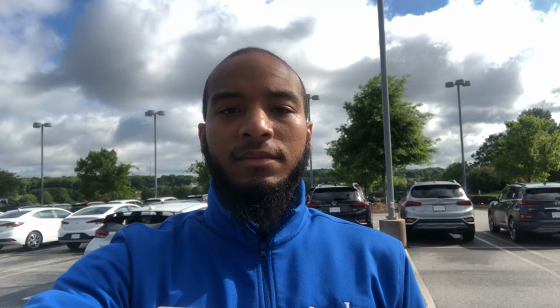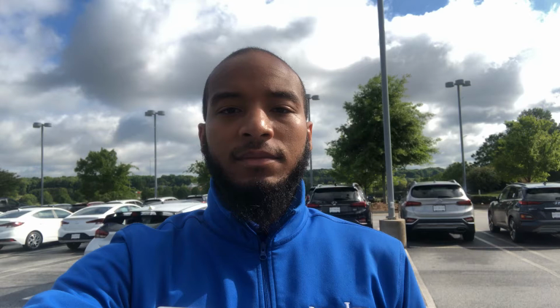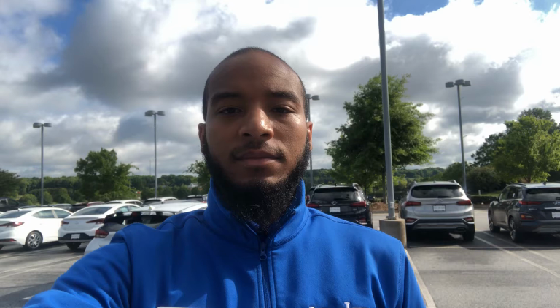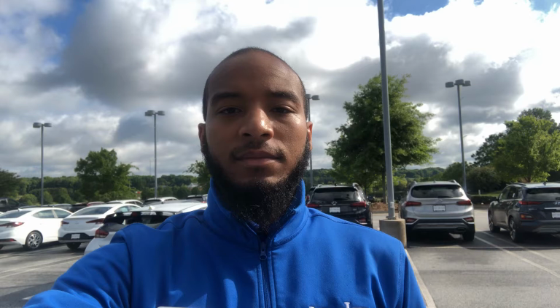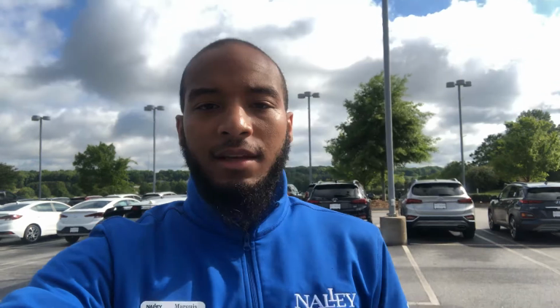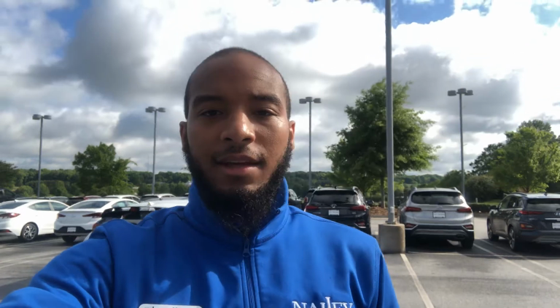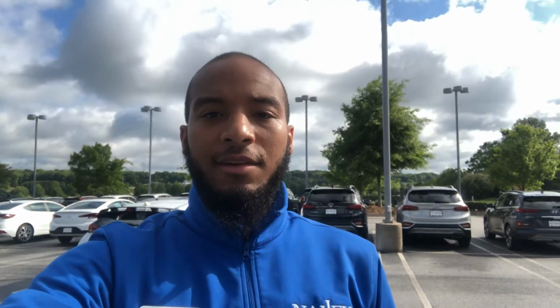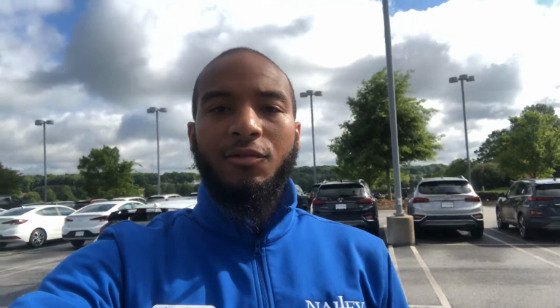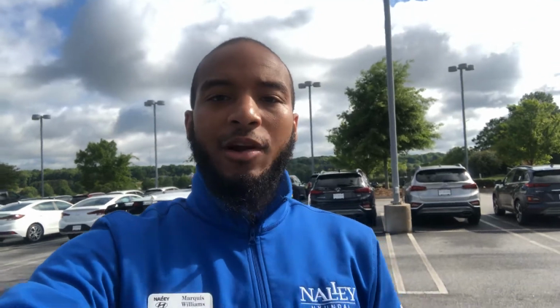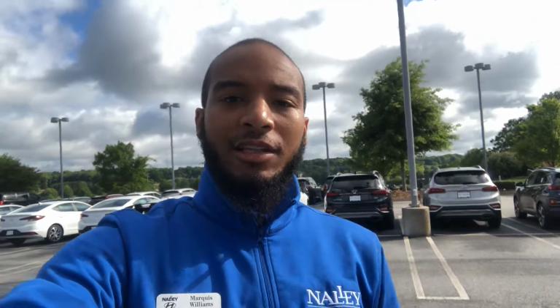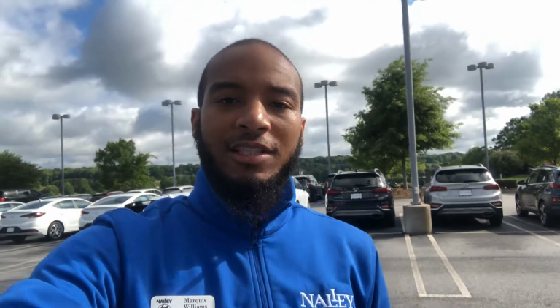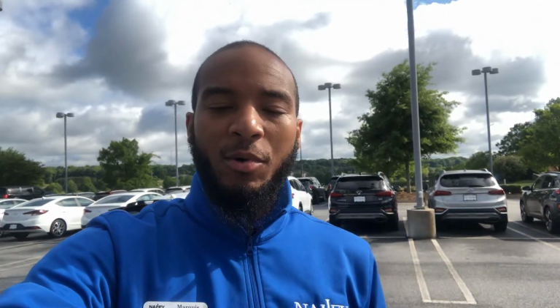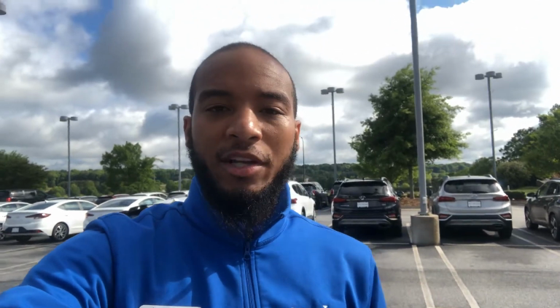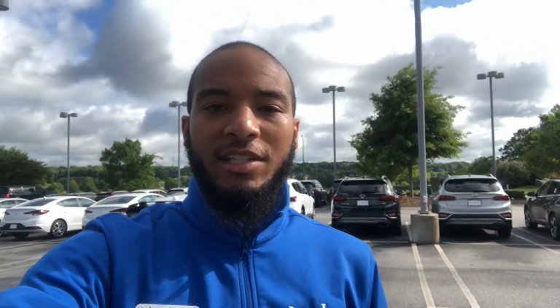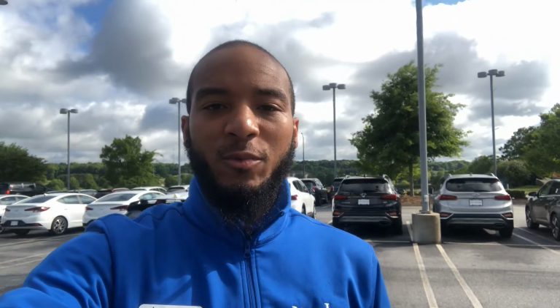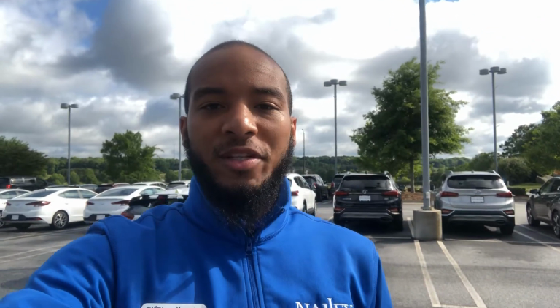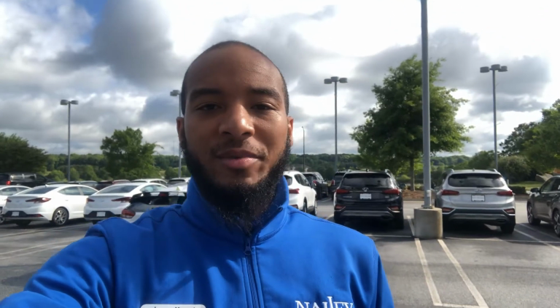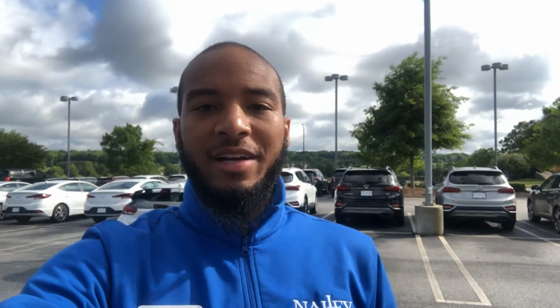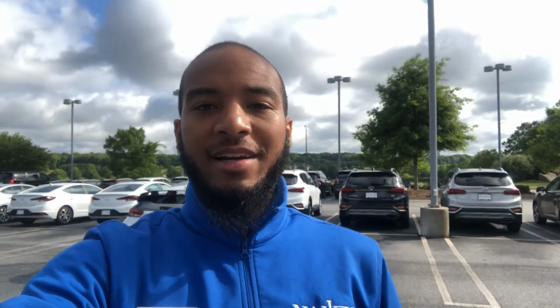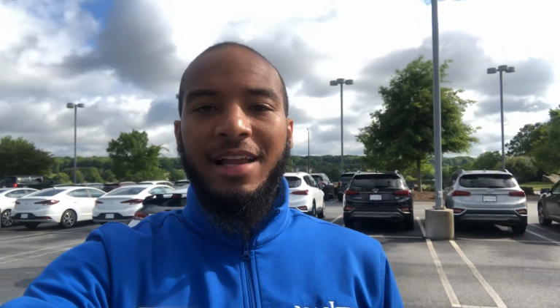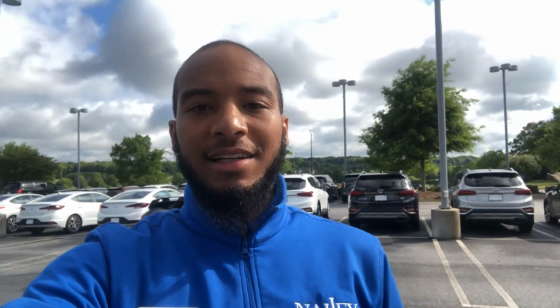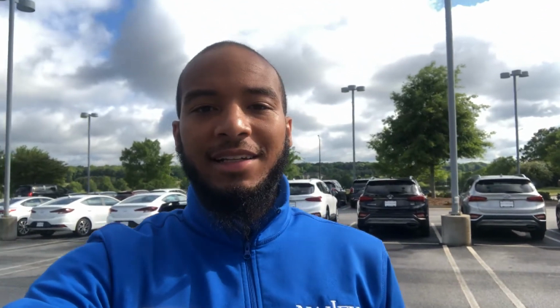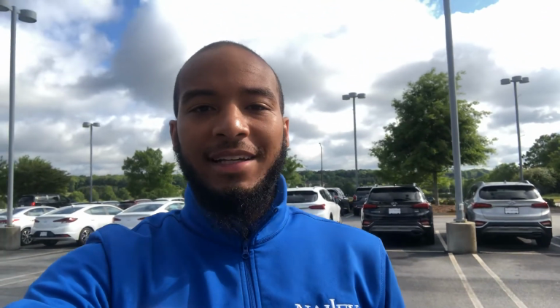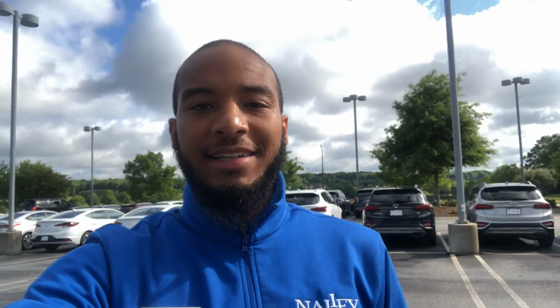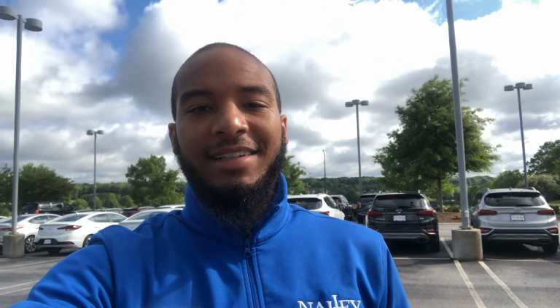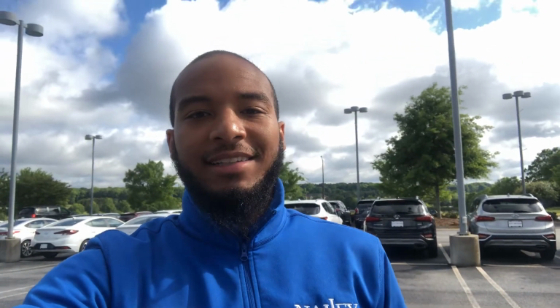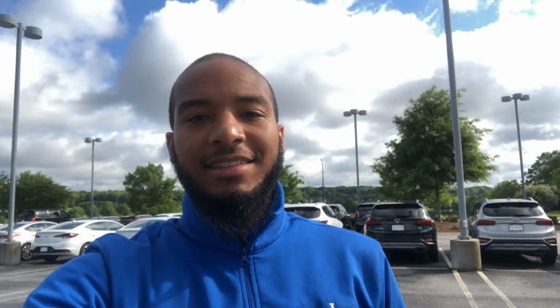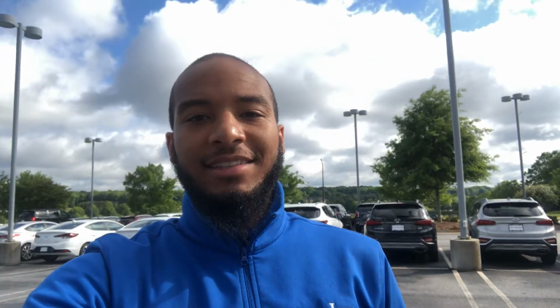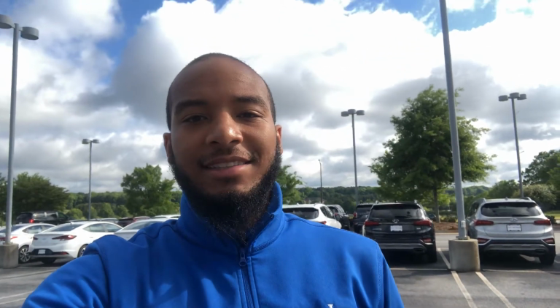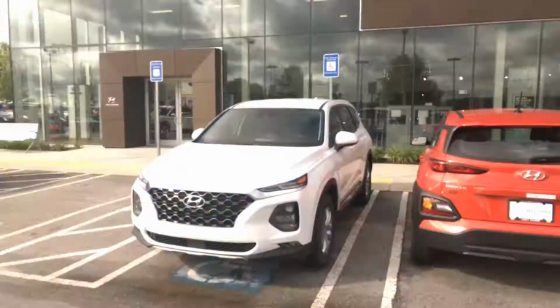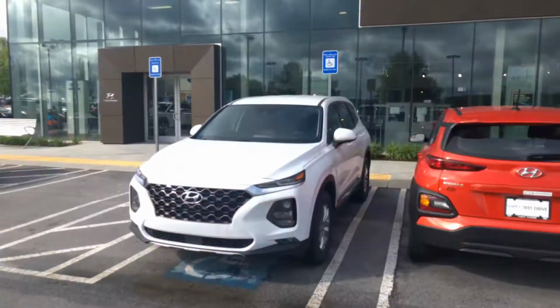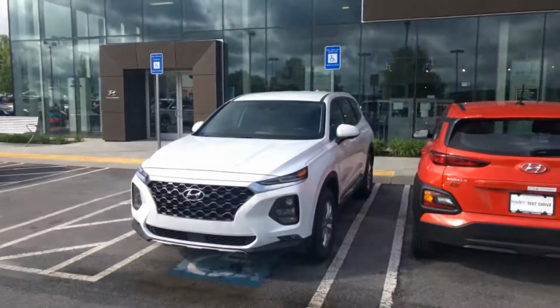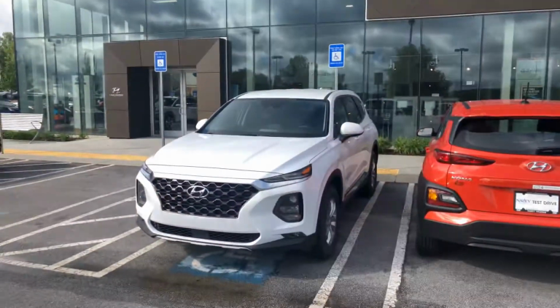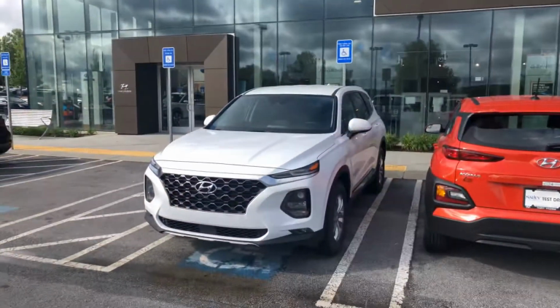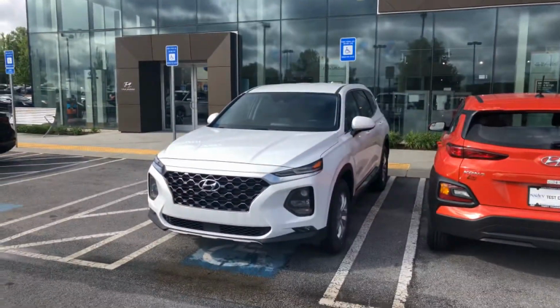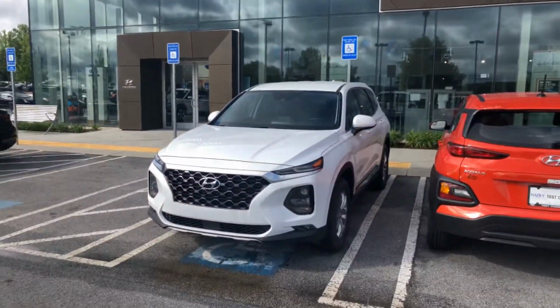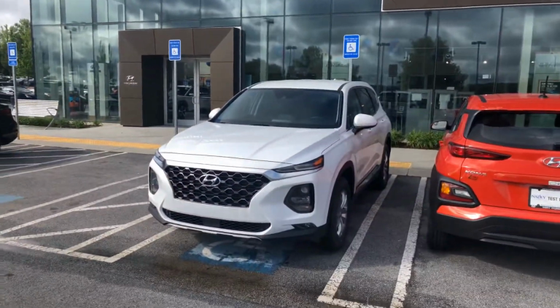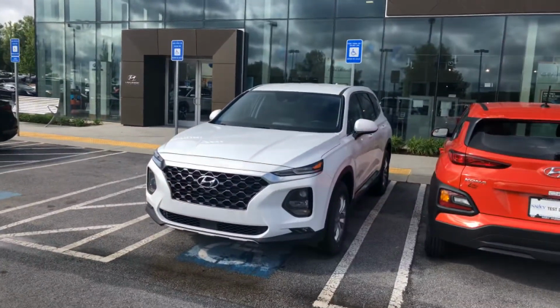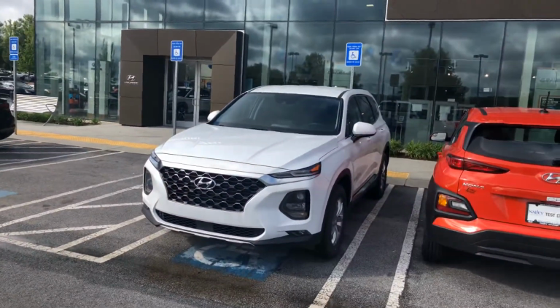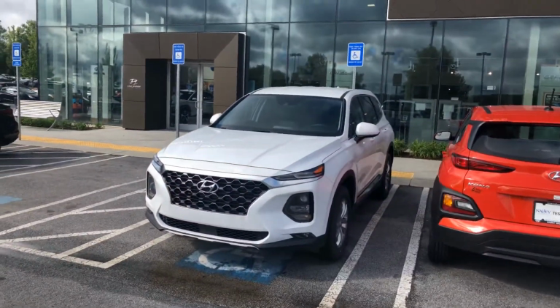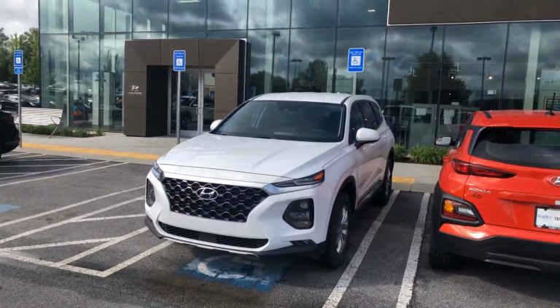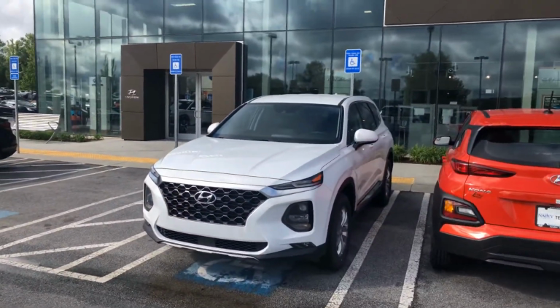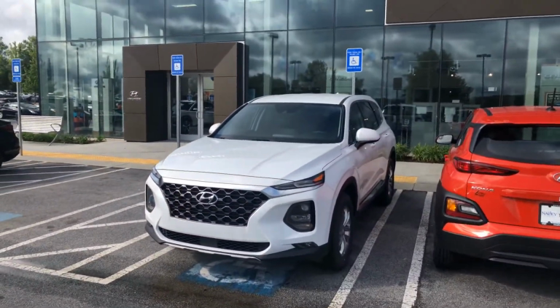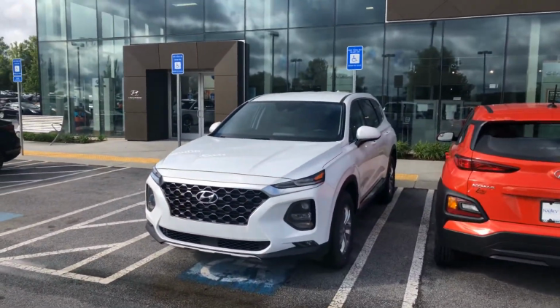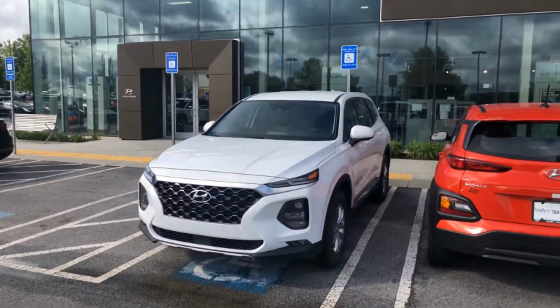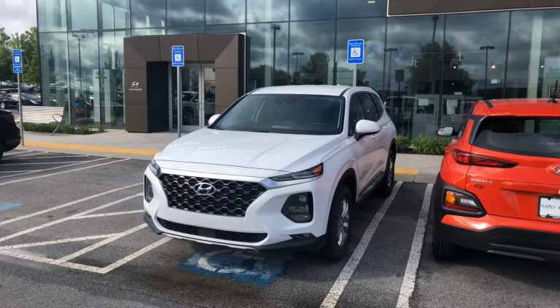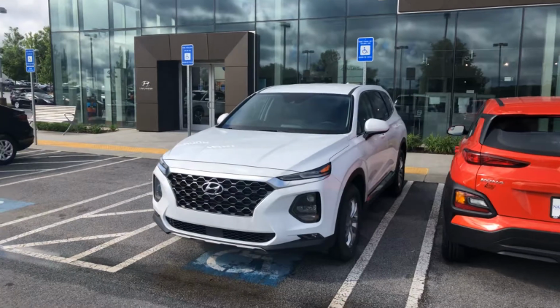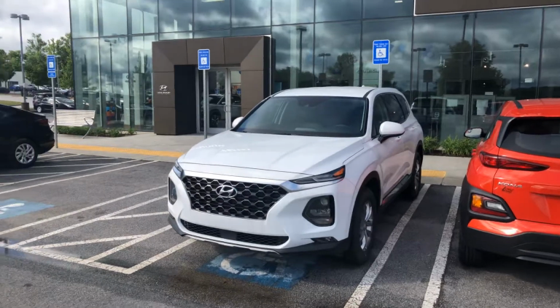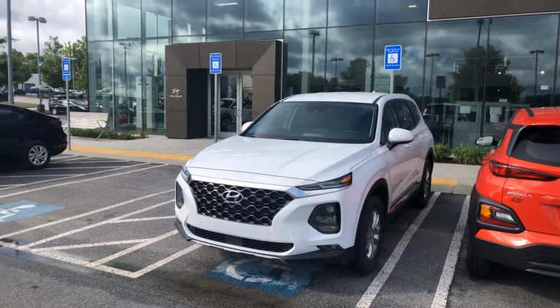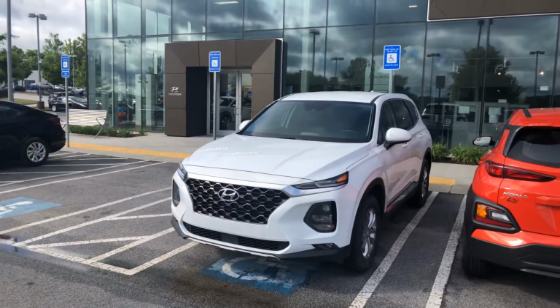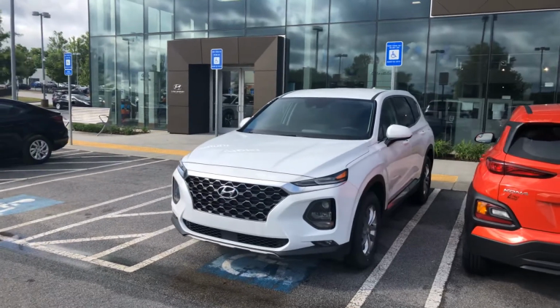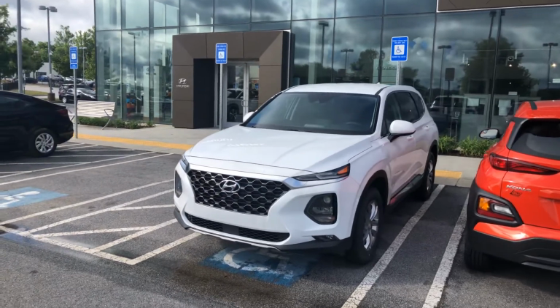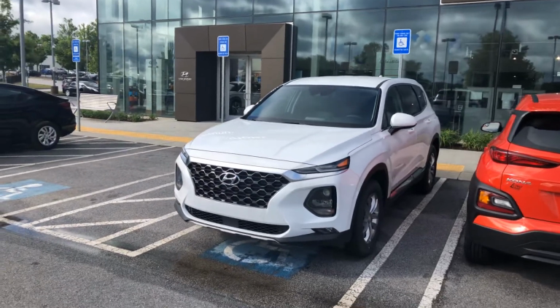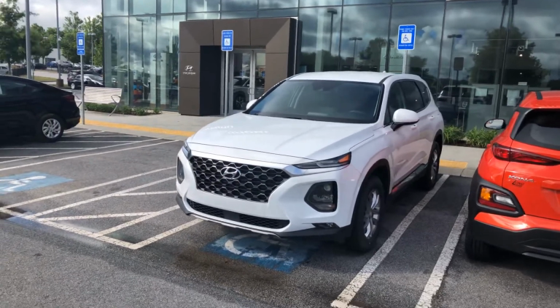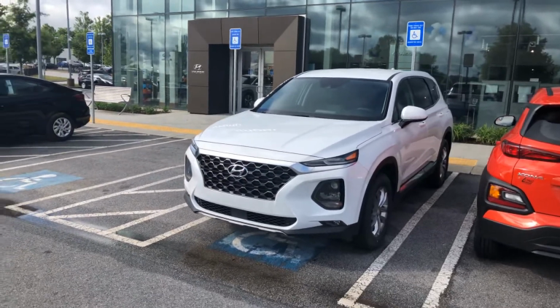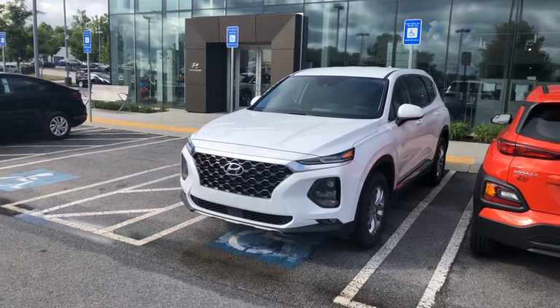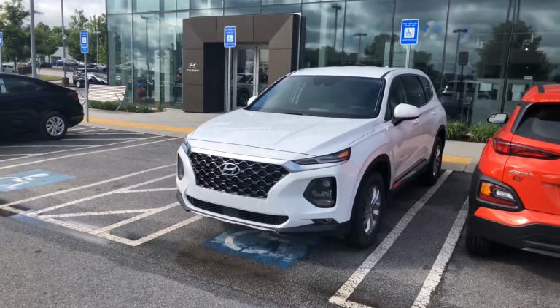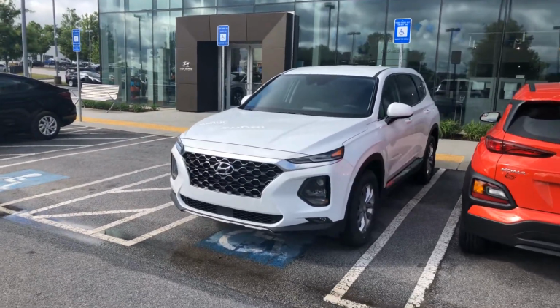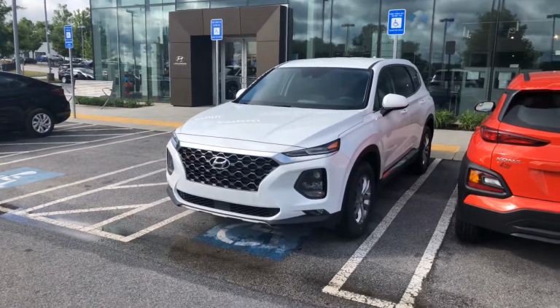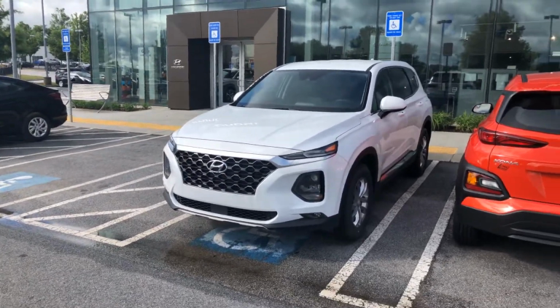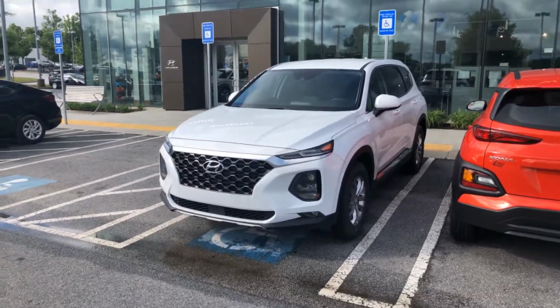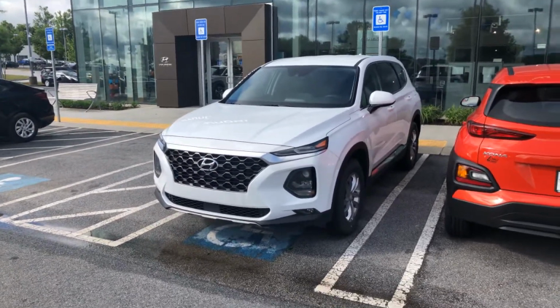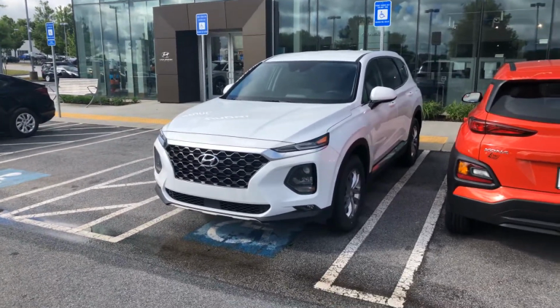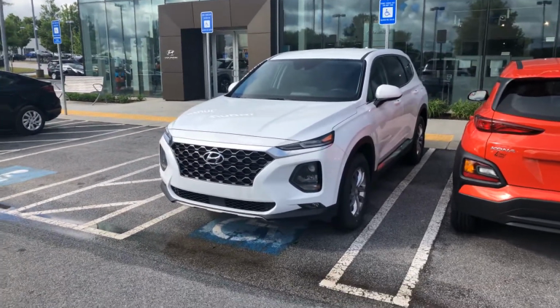Hey Veronica, it's Marquise Williams here at Nali Hyundai. Just wanted to show you a quick video of the 2020 Hyundai Santa Fe SEL.